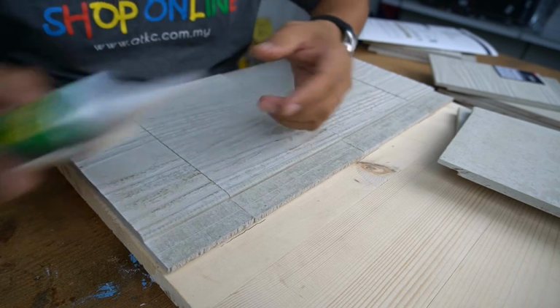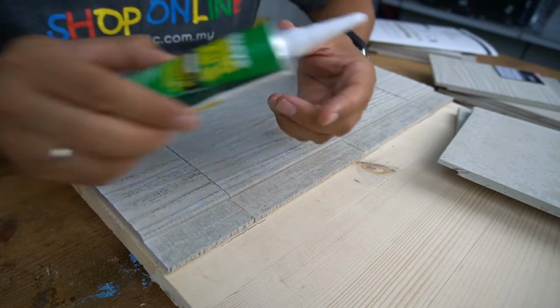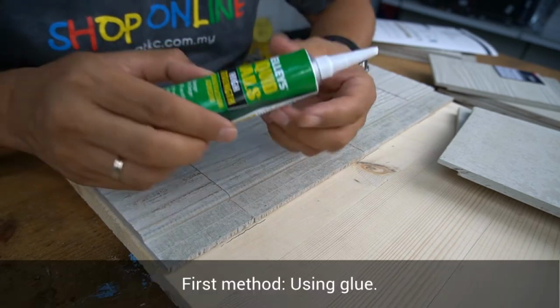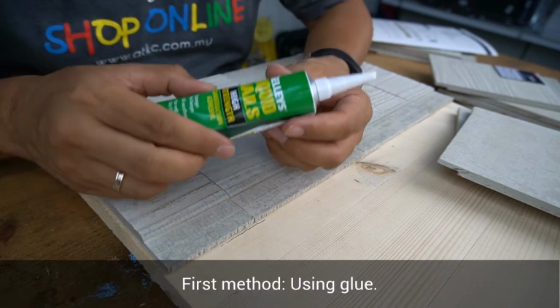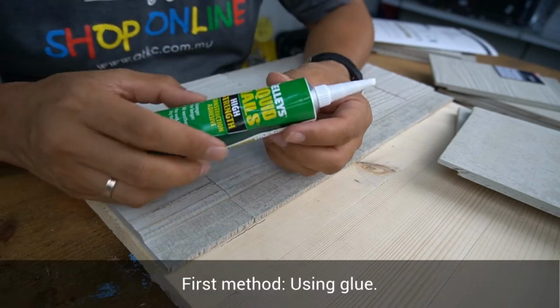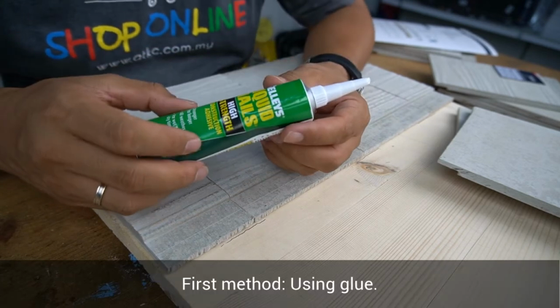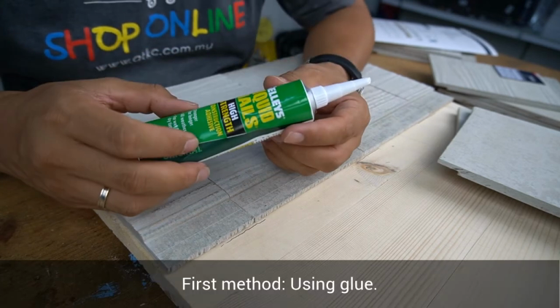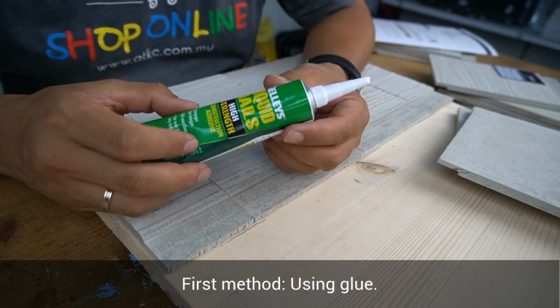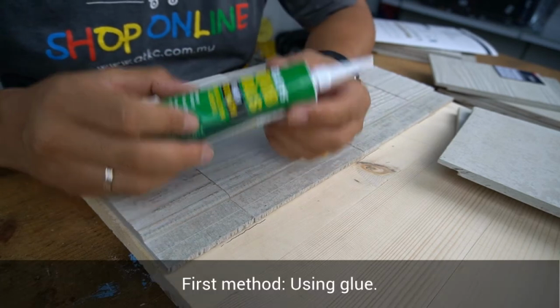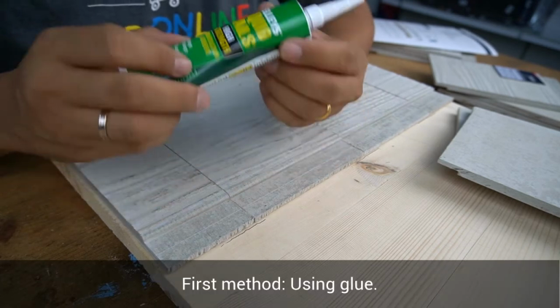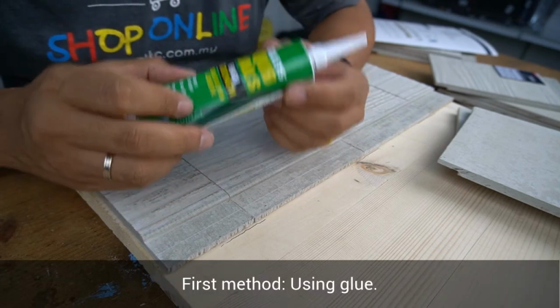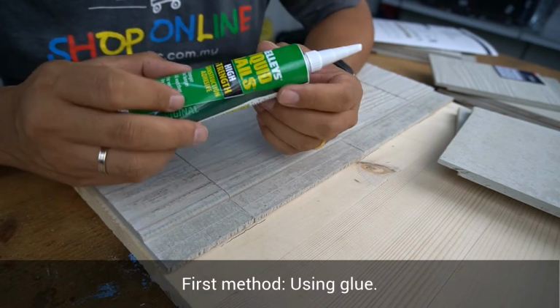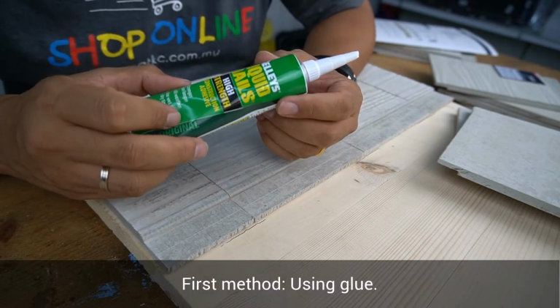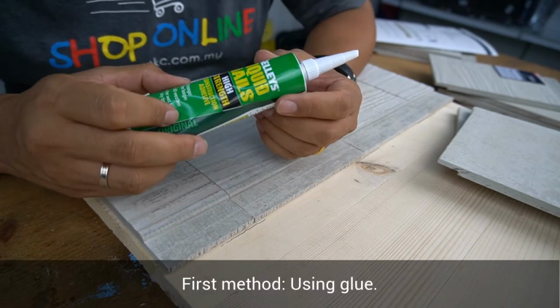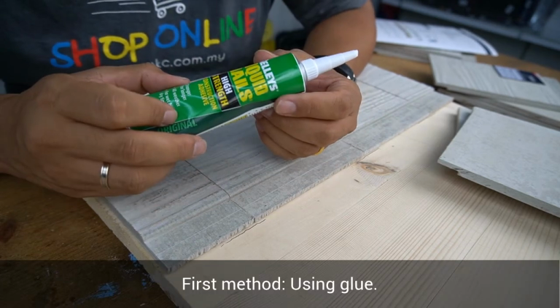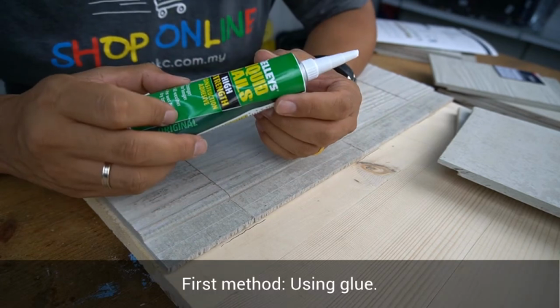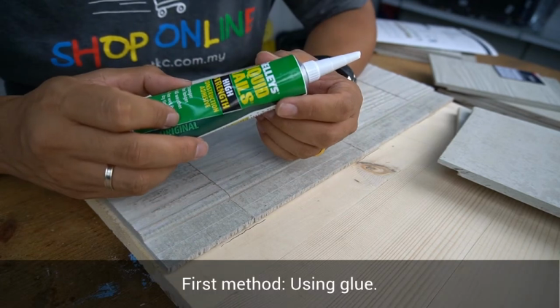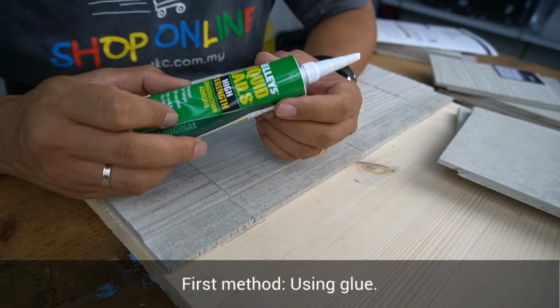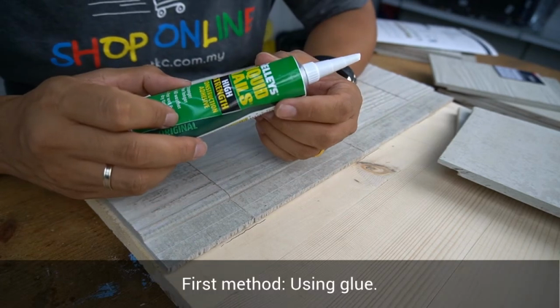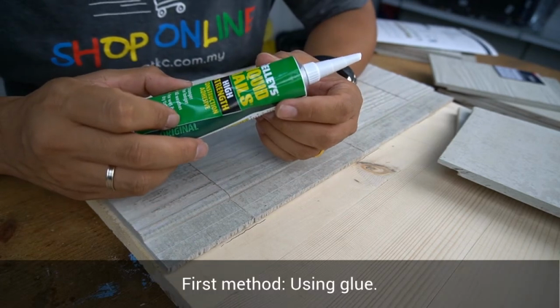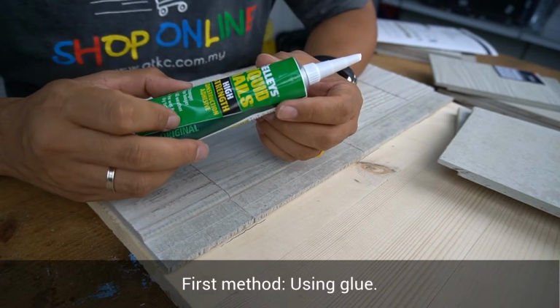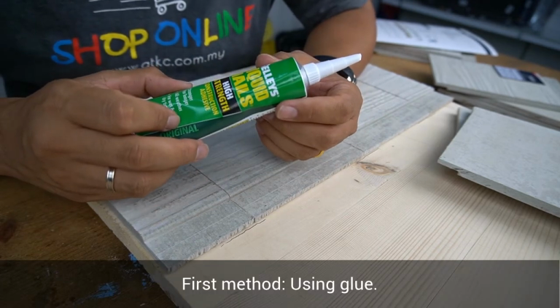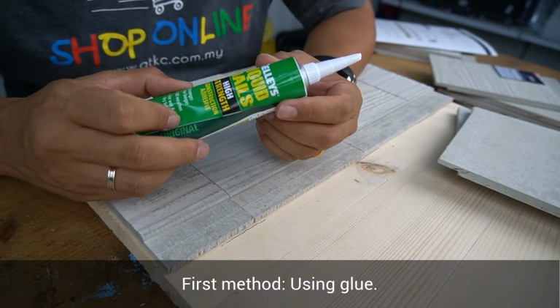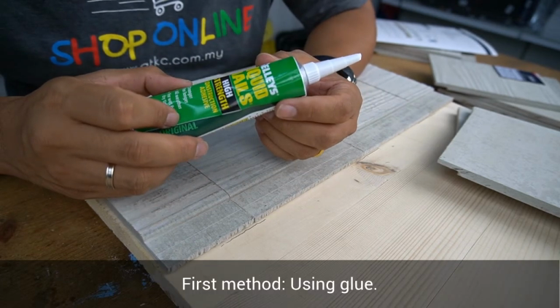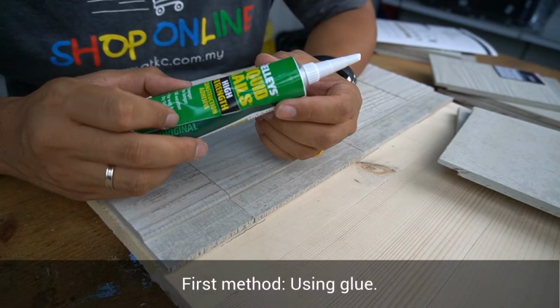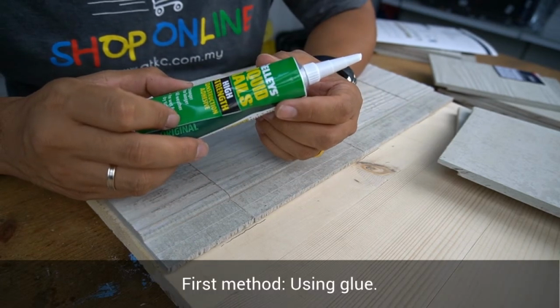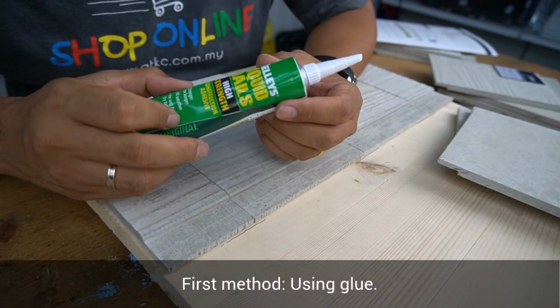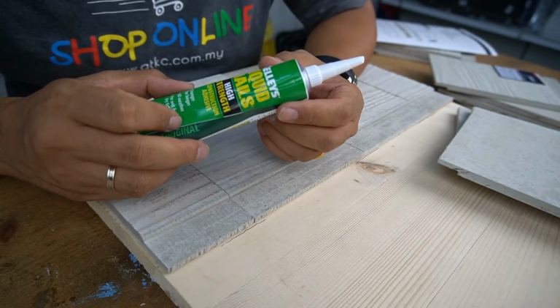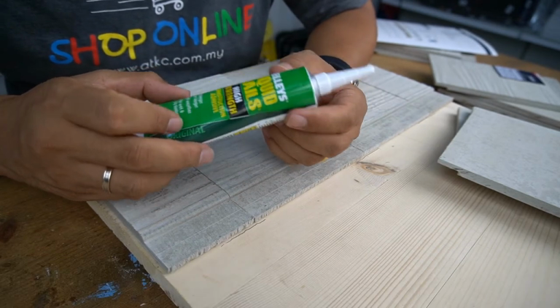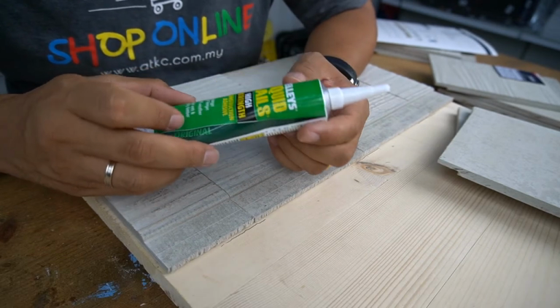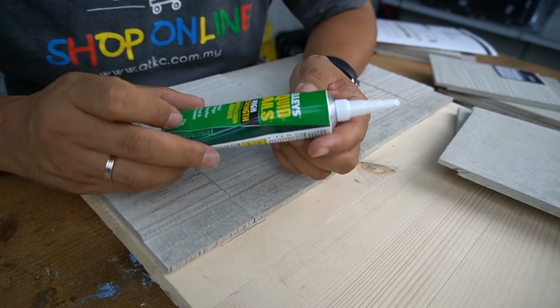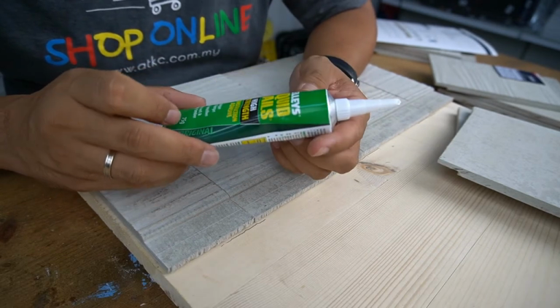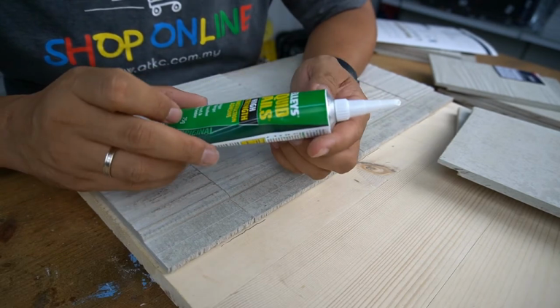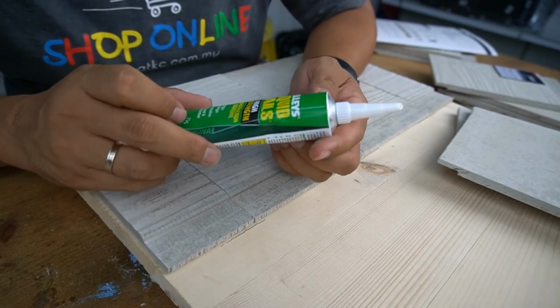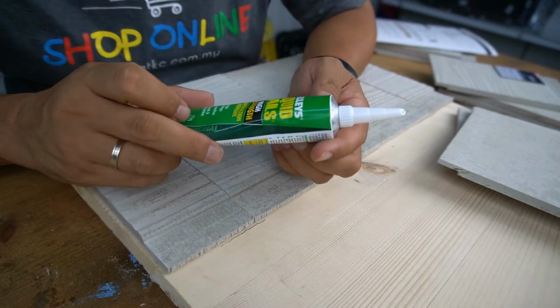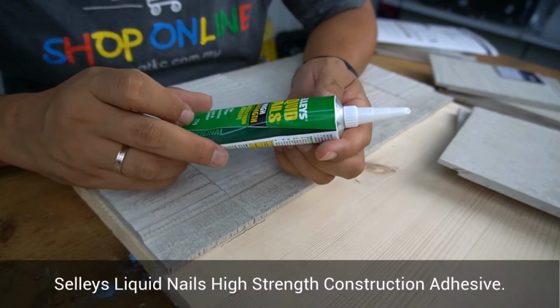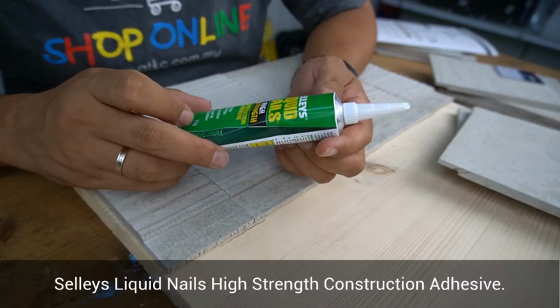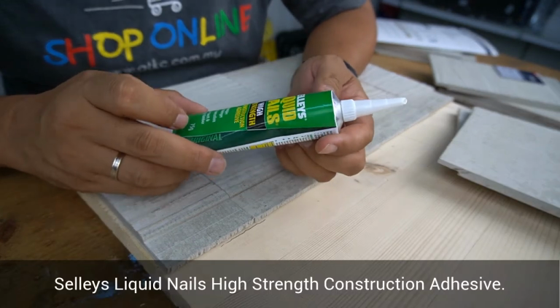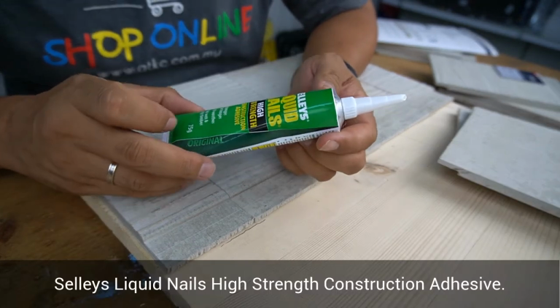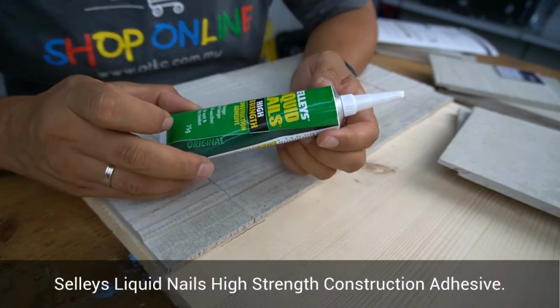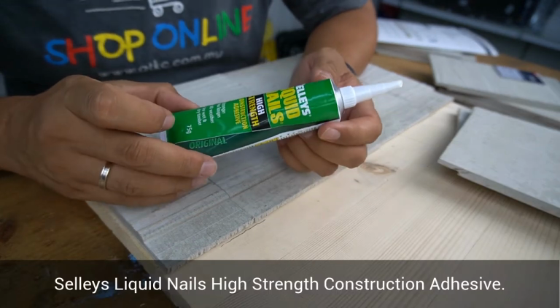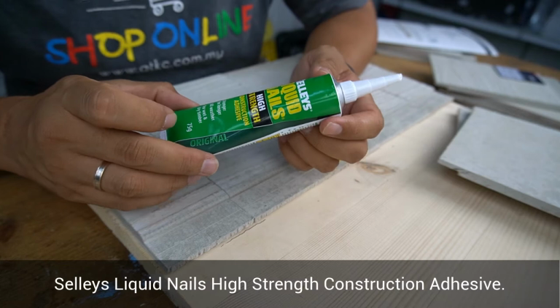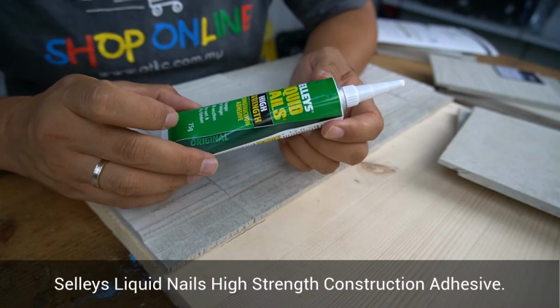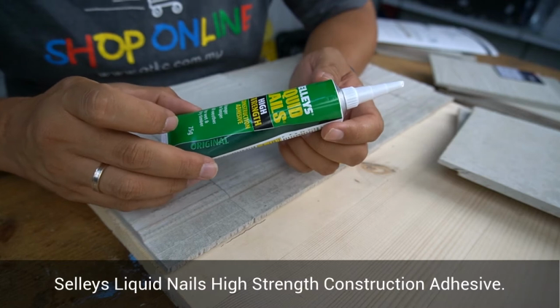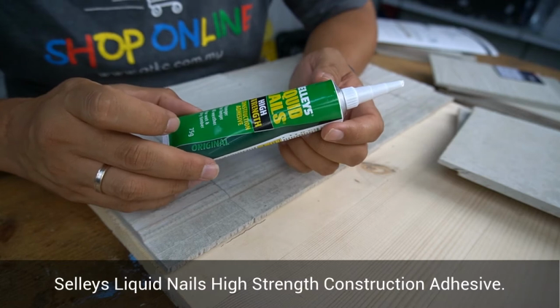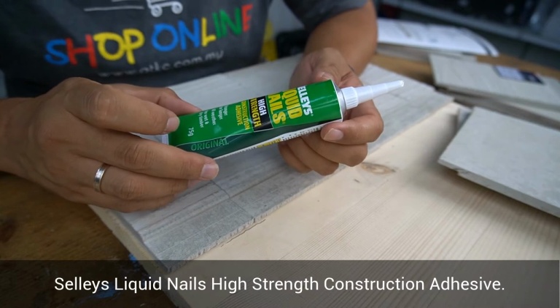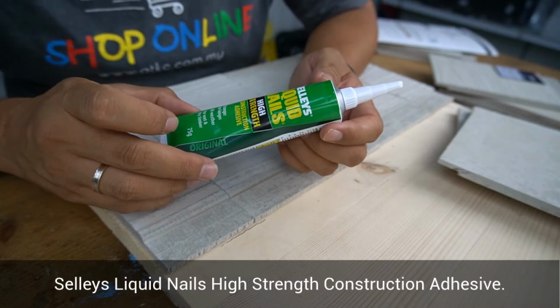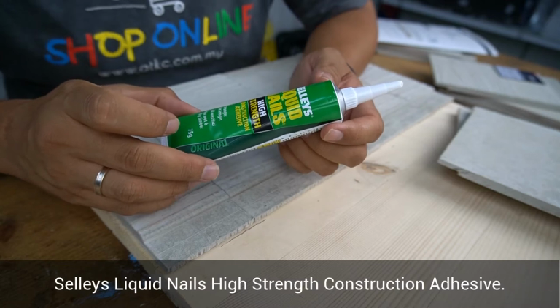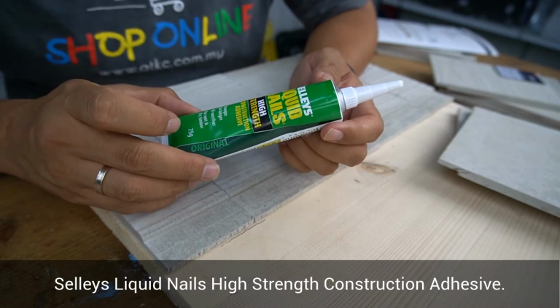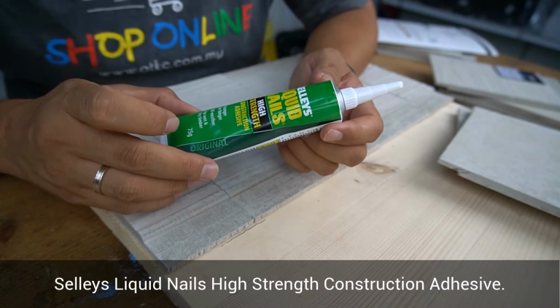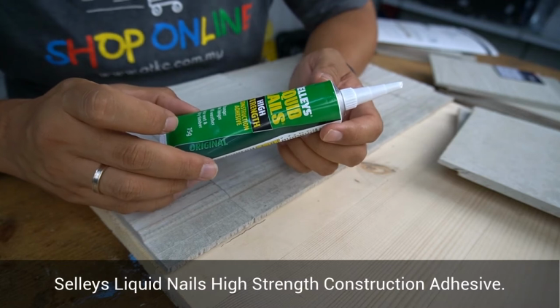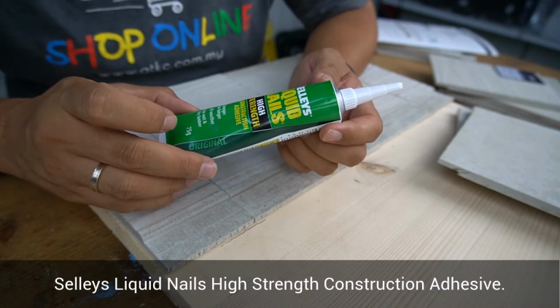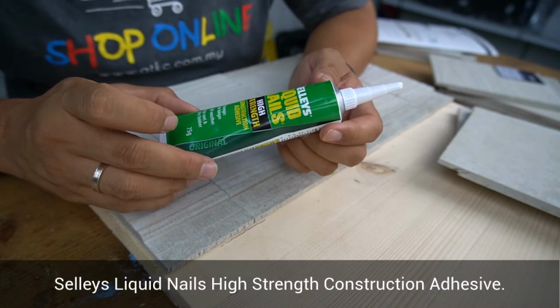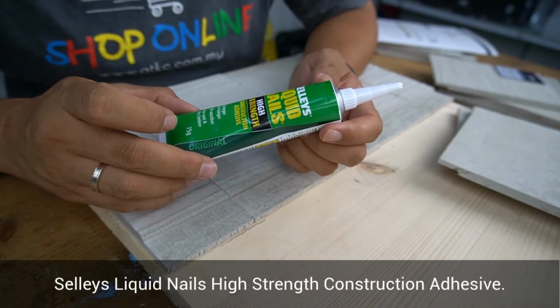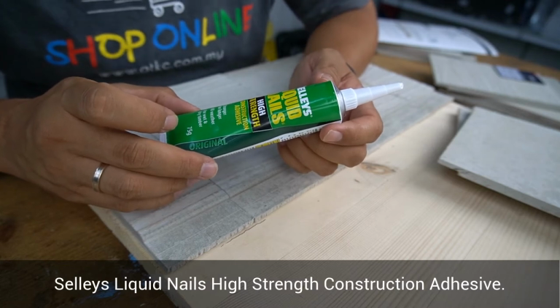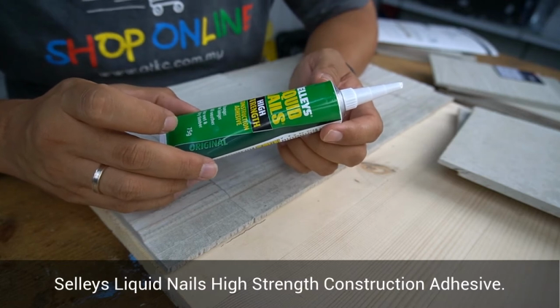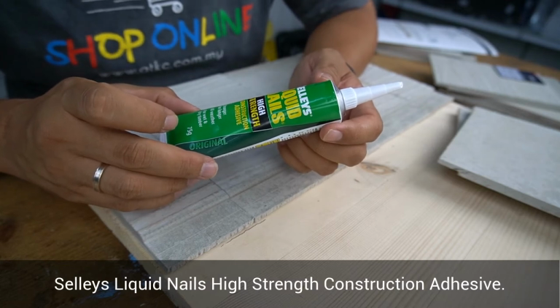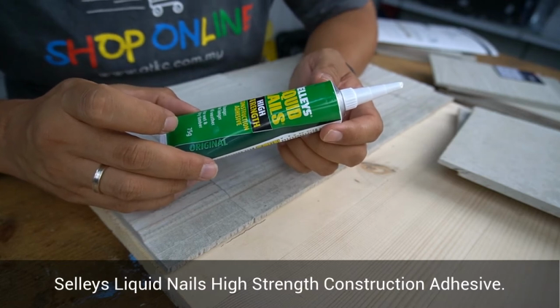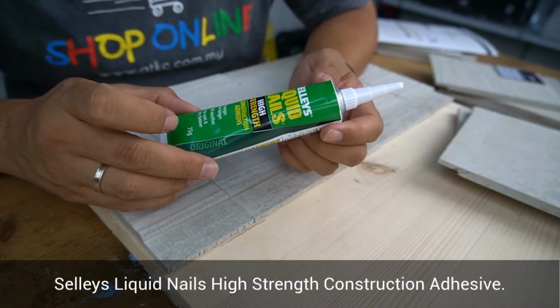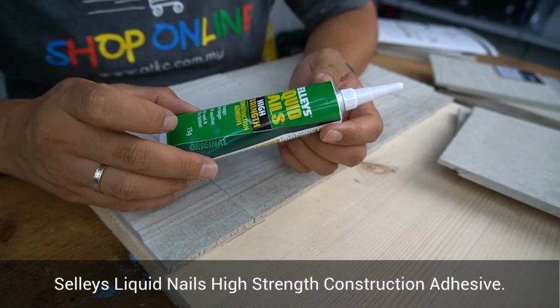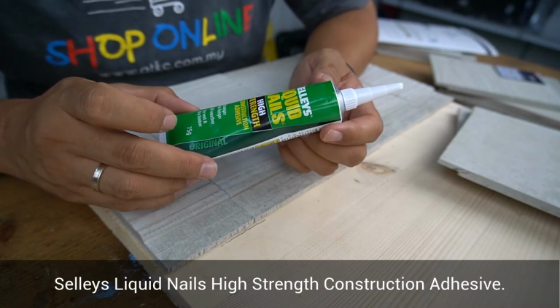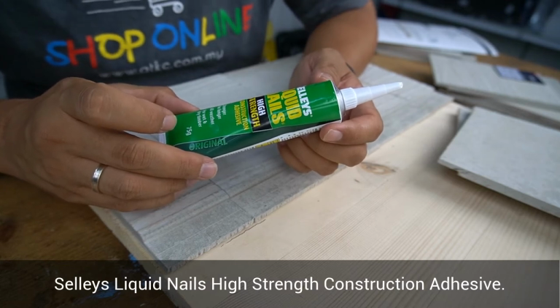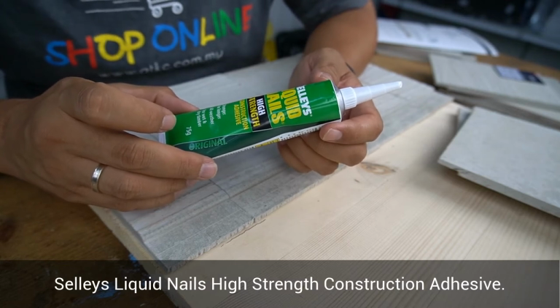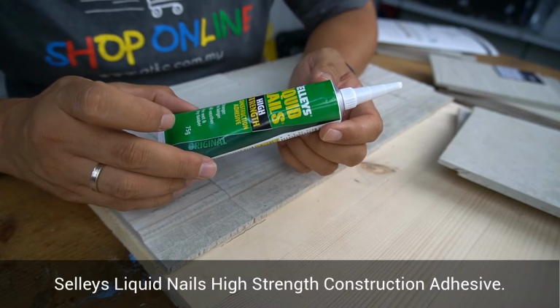First, the simplest method using glue. I'm using Shelley's Liquid Nail High Strength Construction Adhesive.